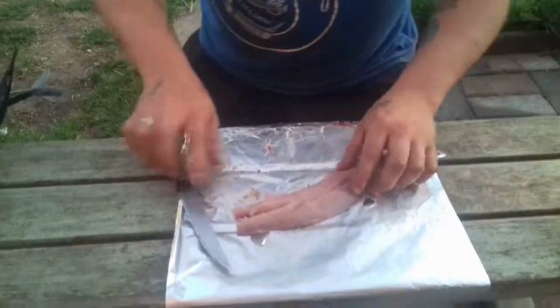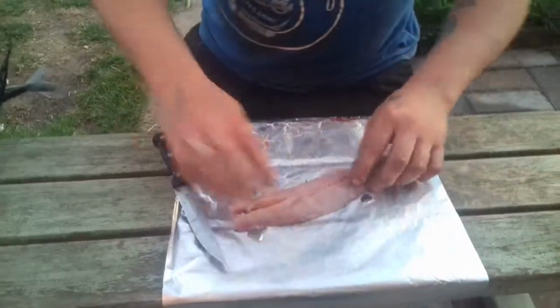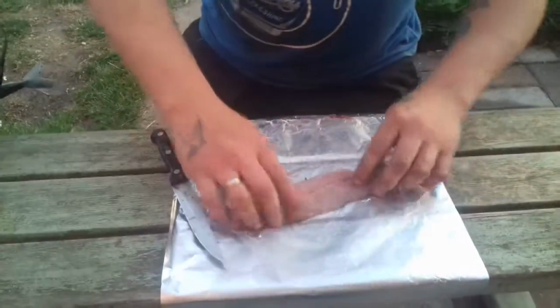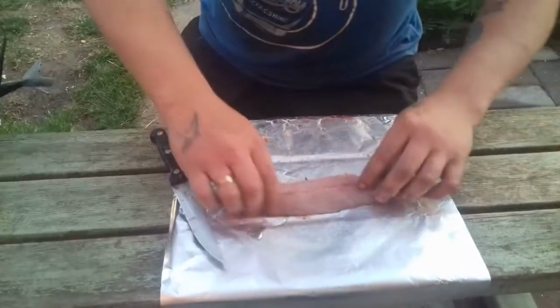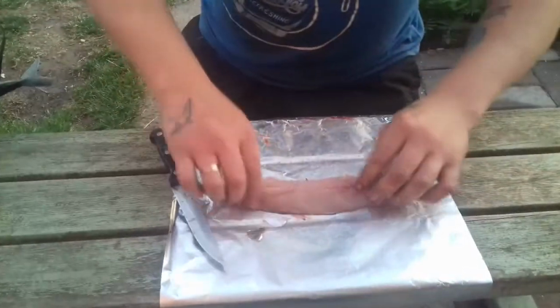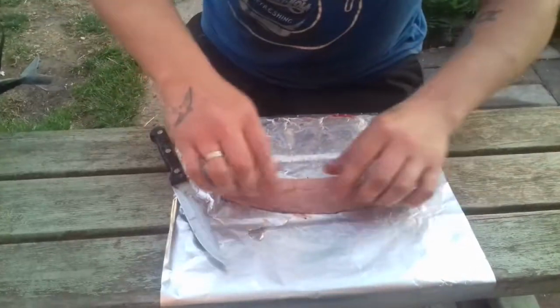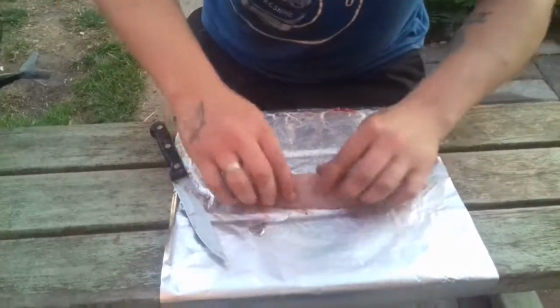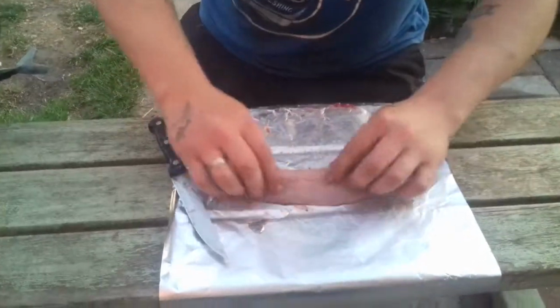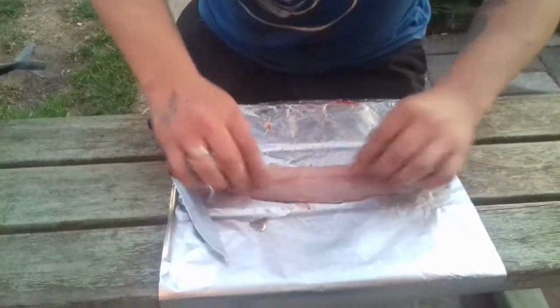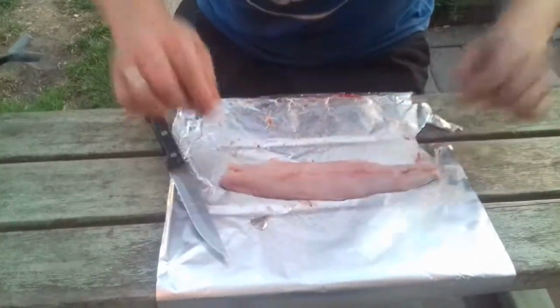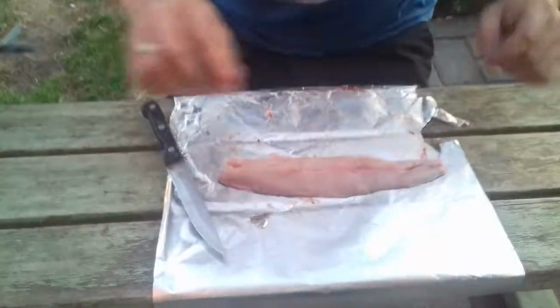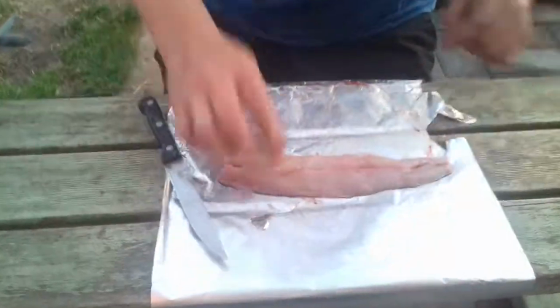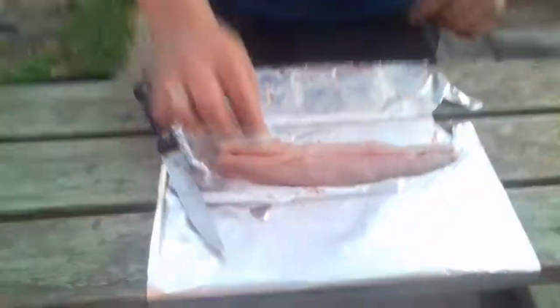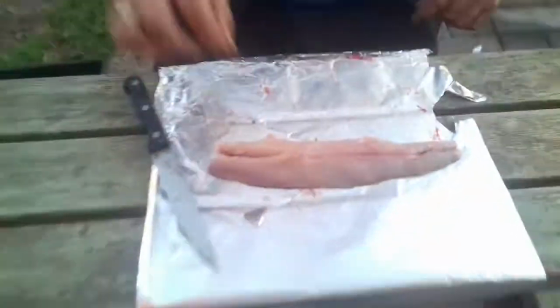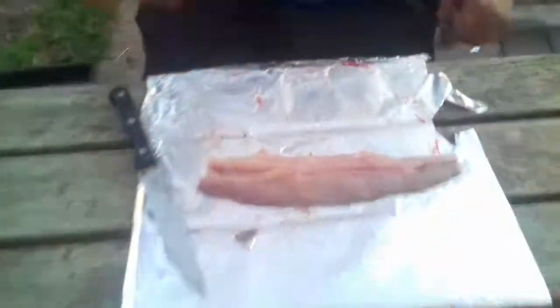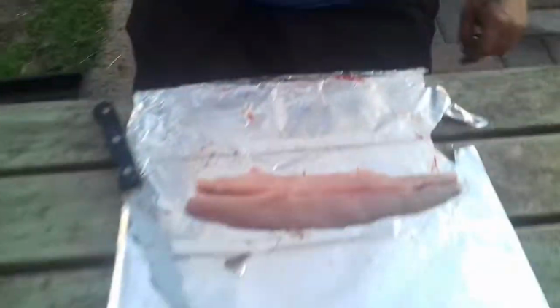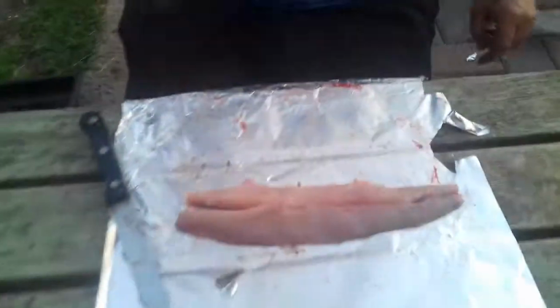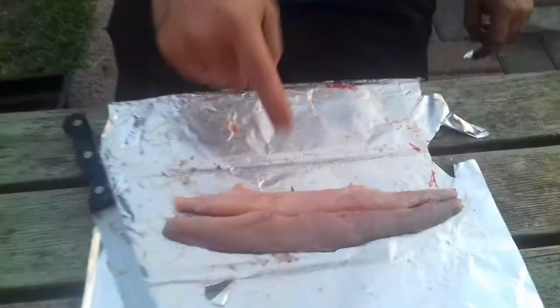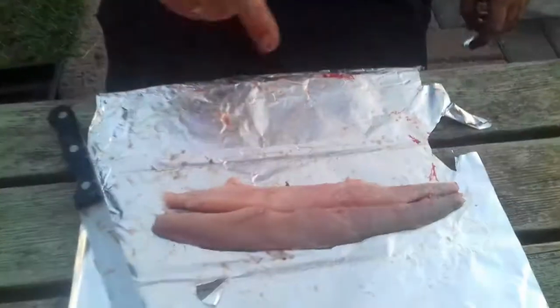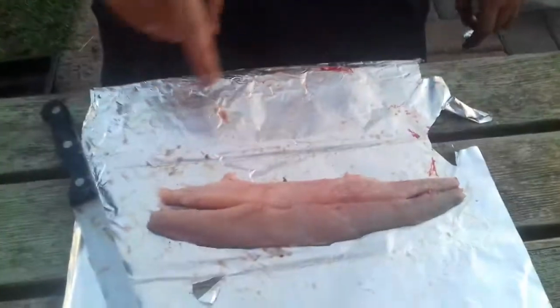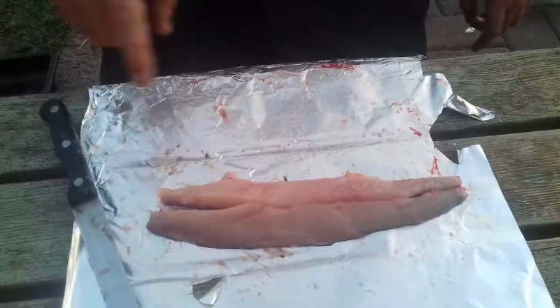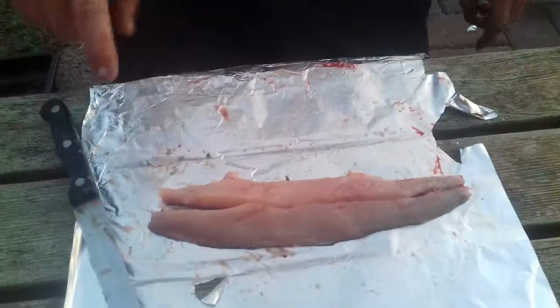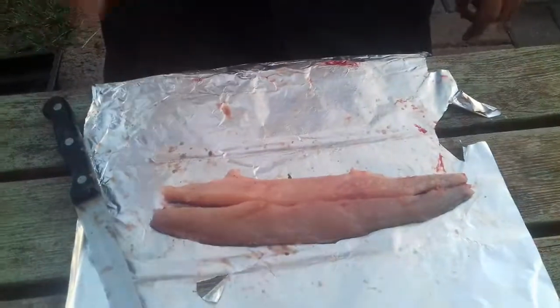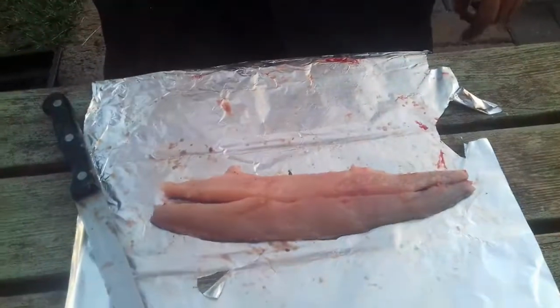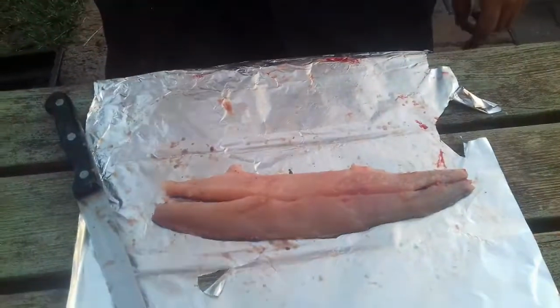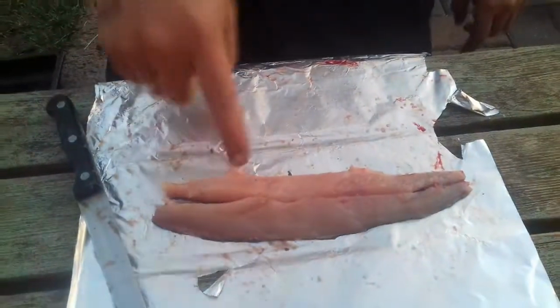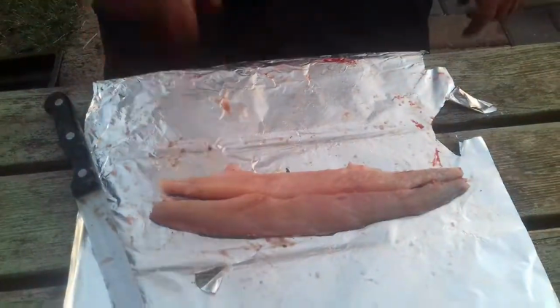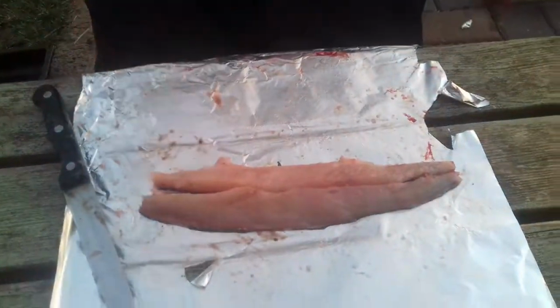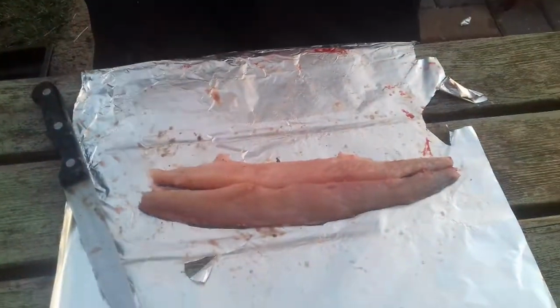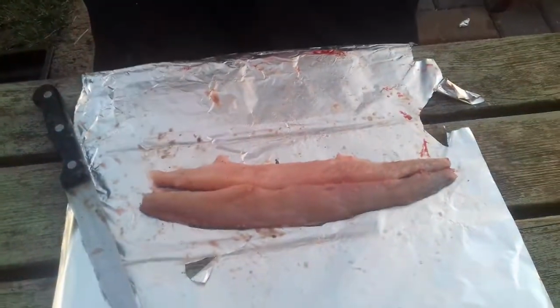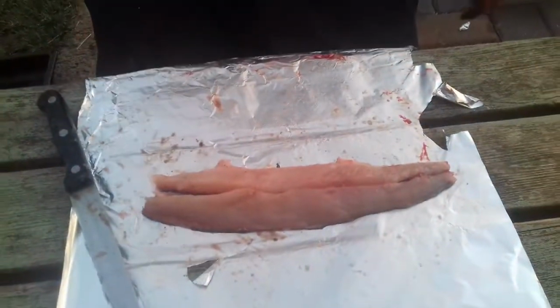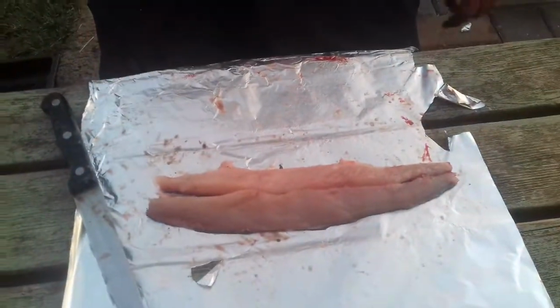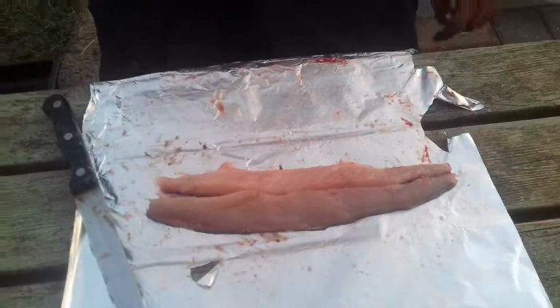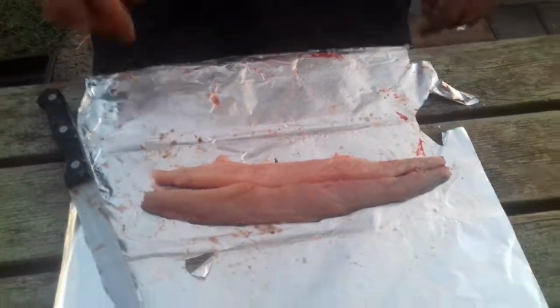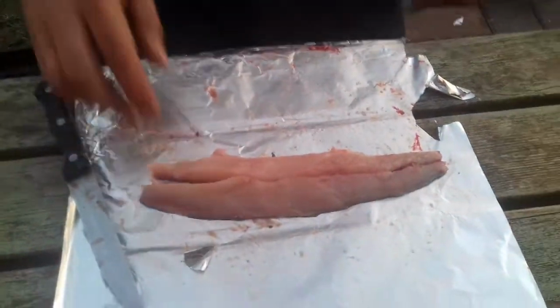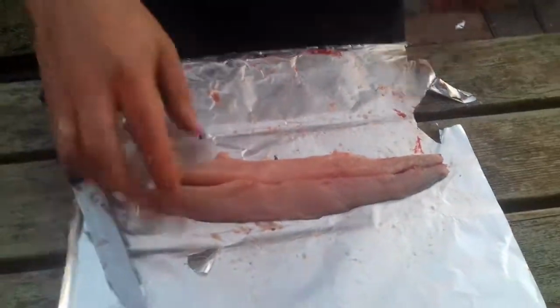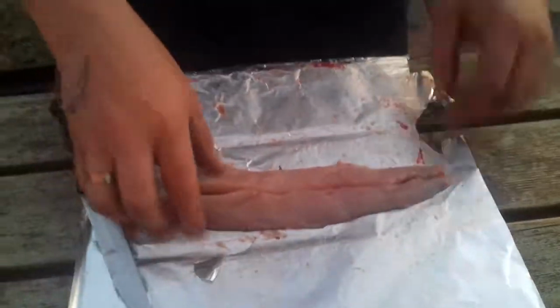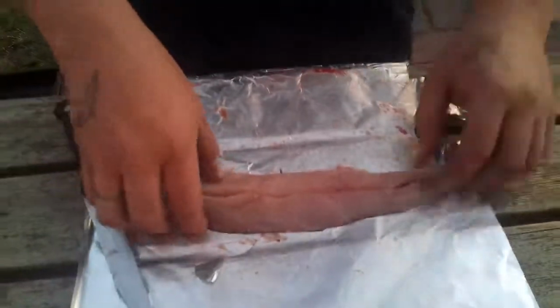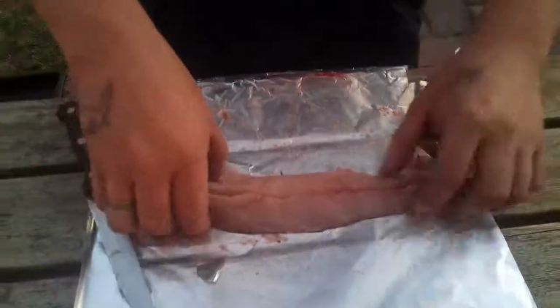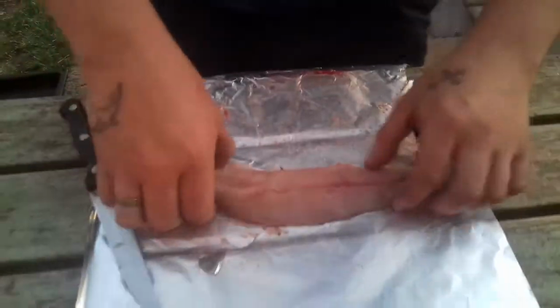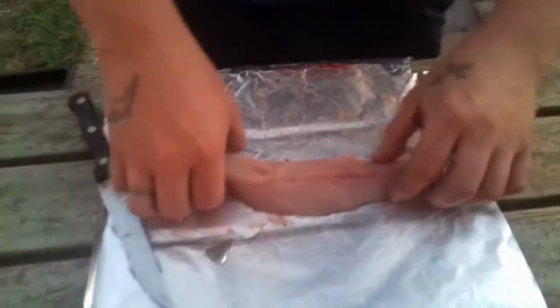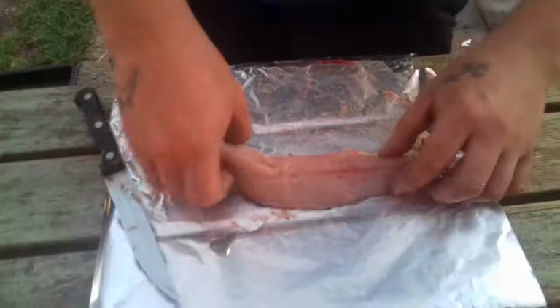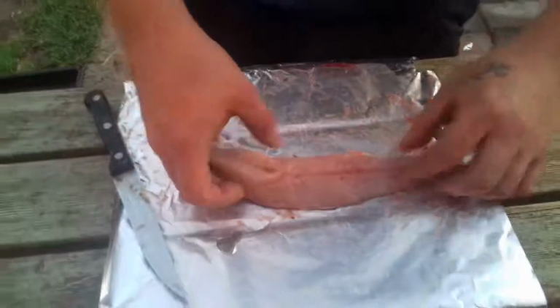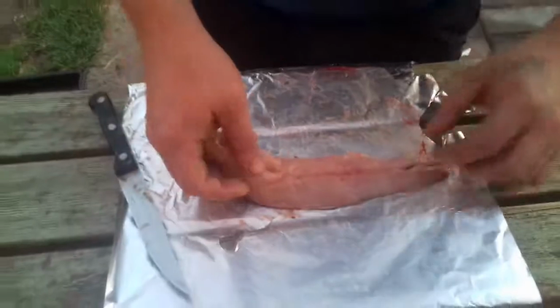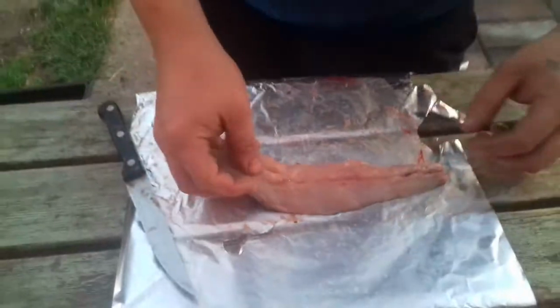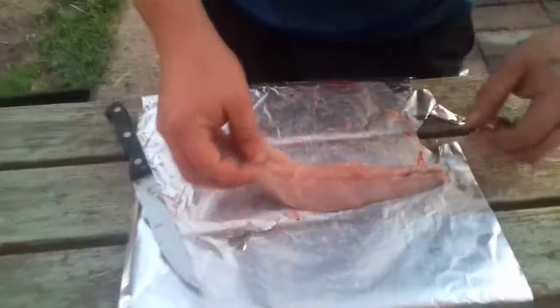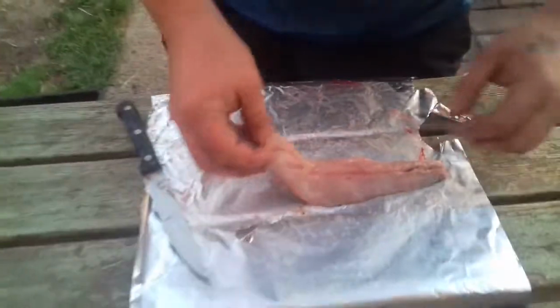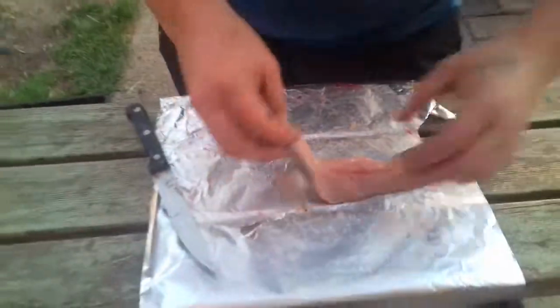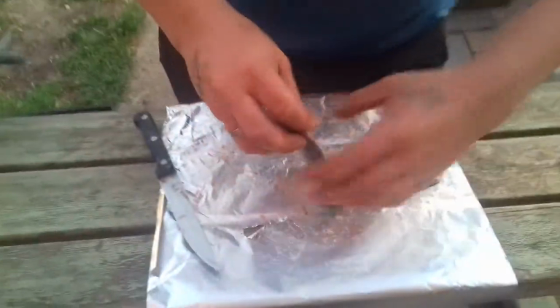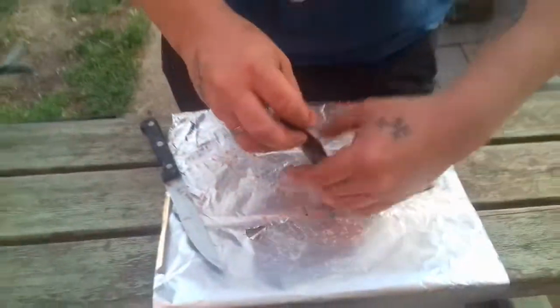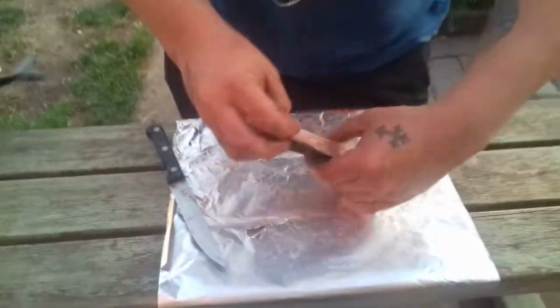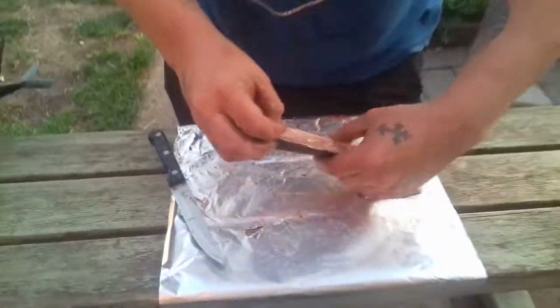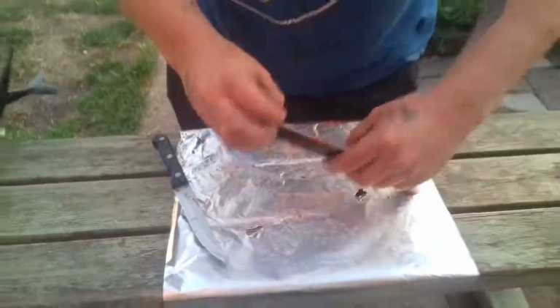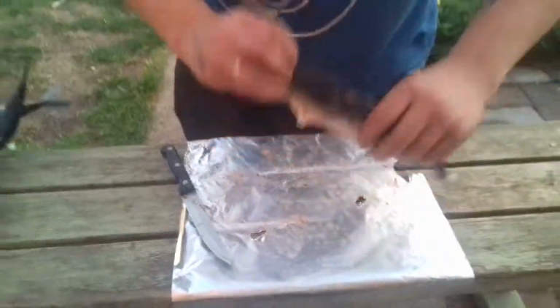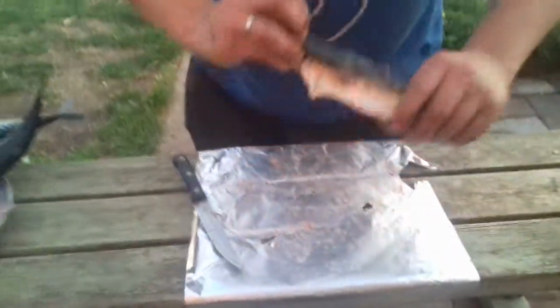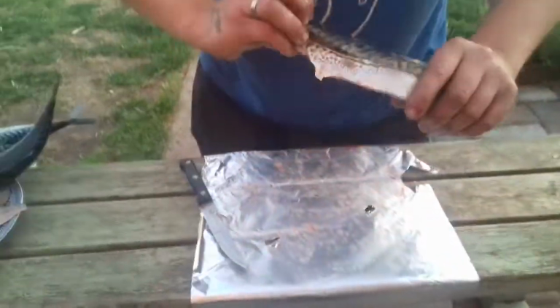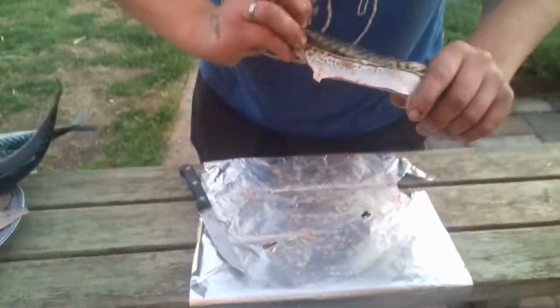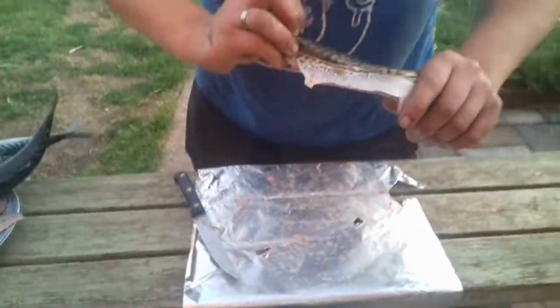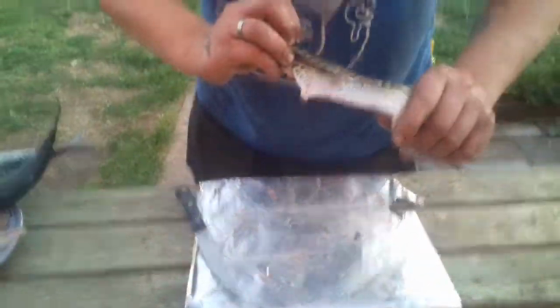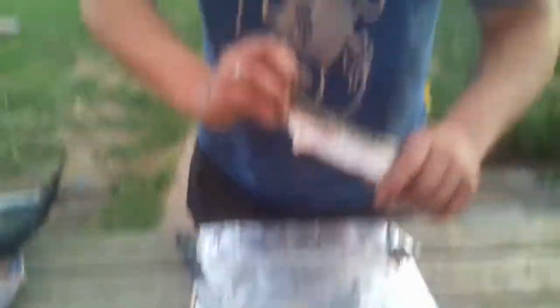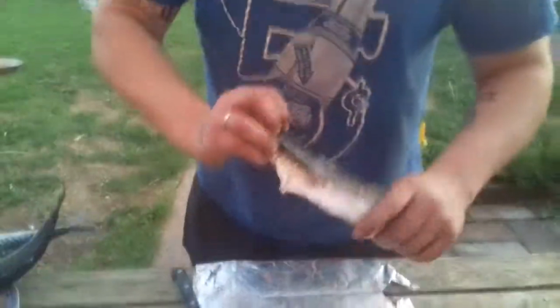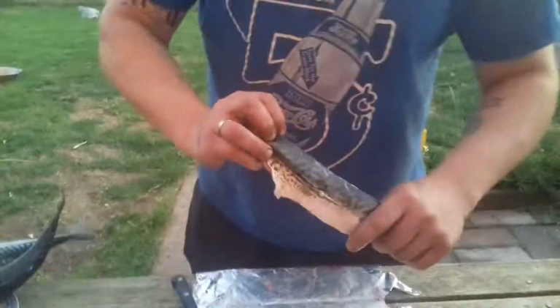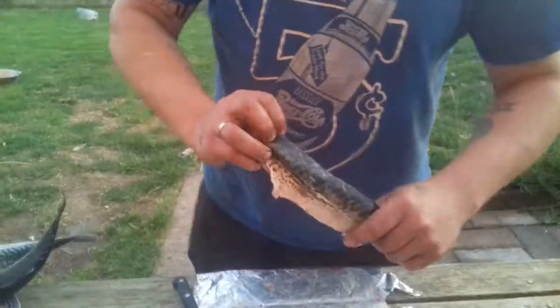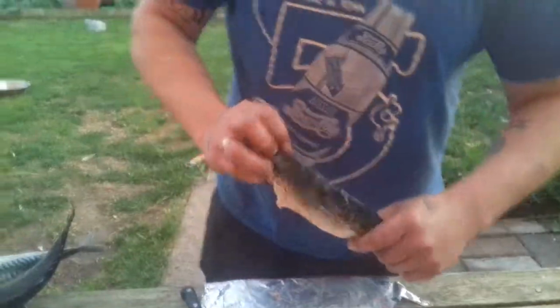And there's your mackerel fillet — guaranteed not one bone in it. That's how we do it, thanks for watching.